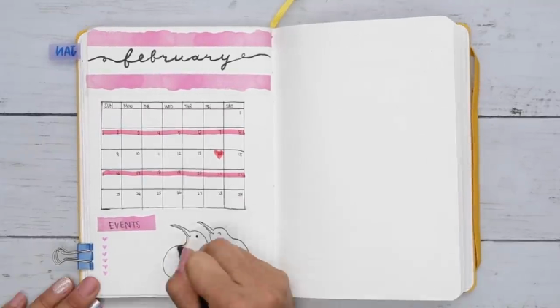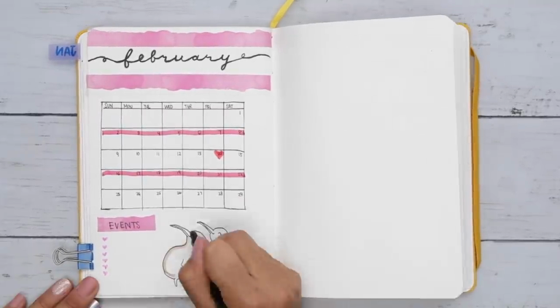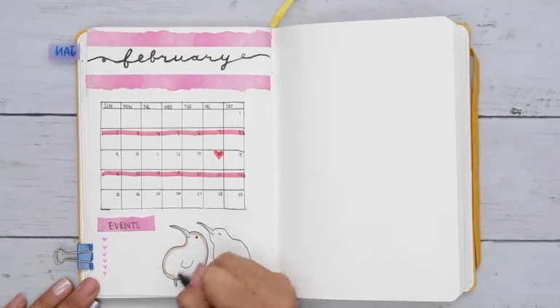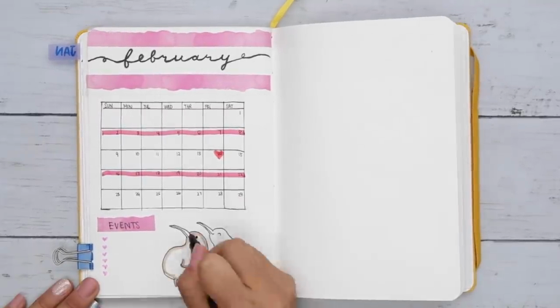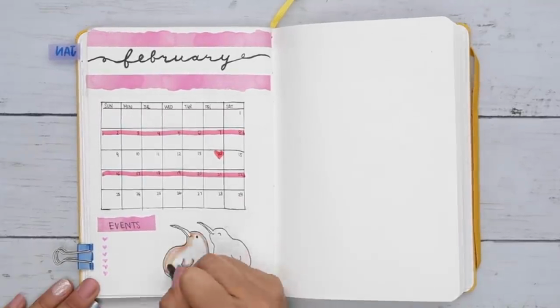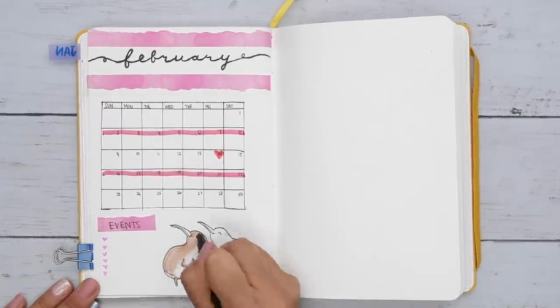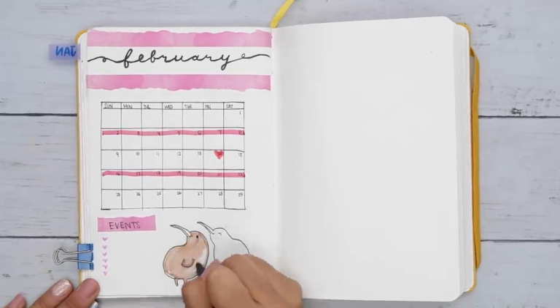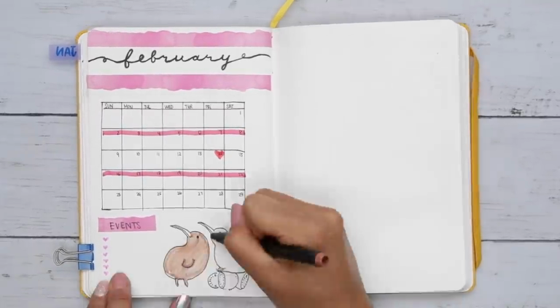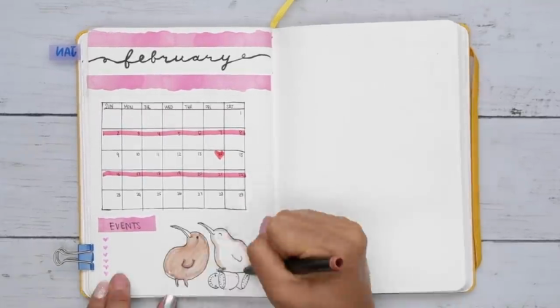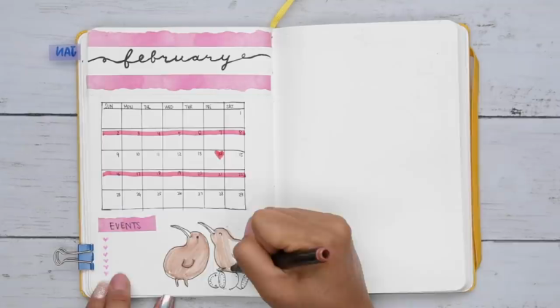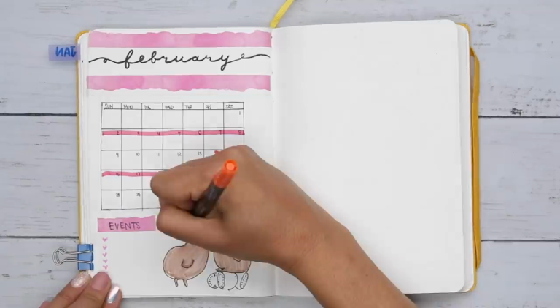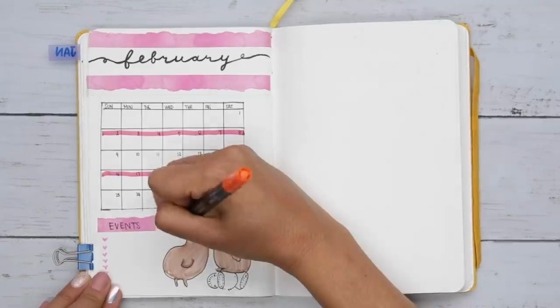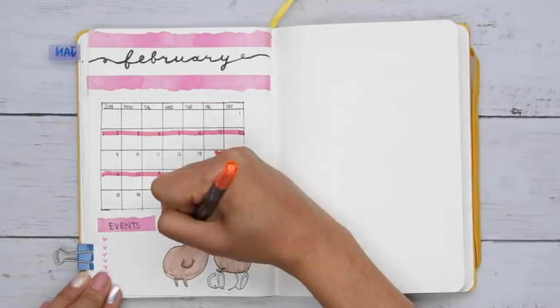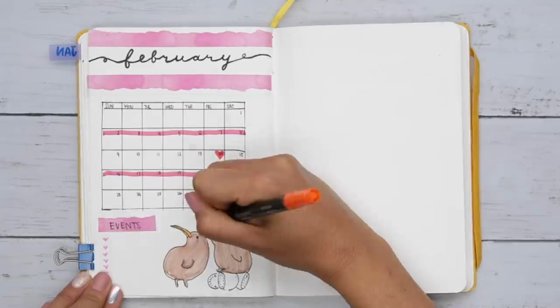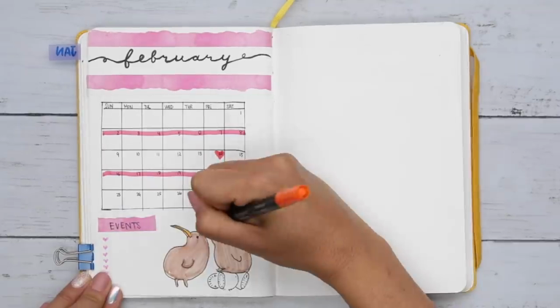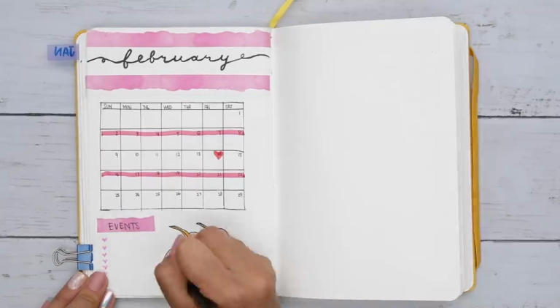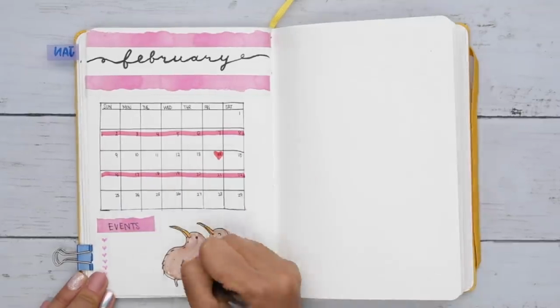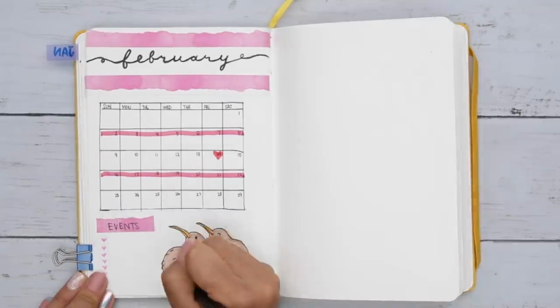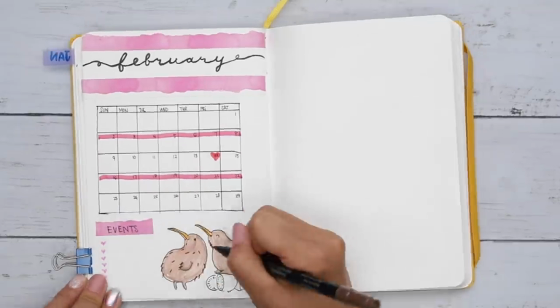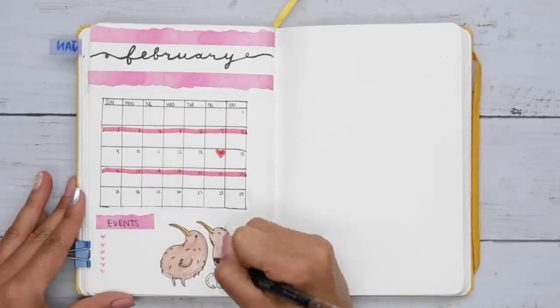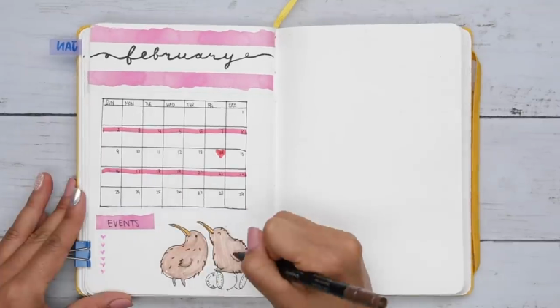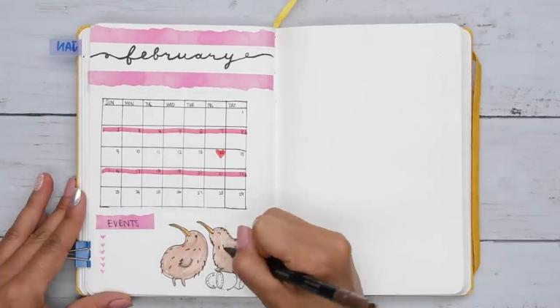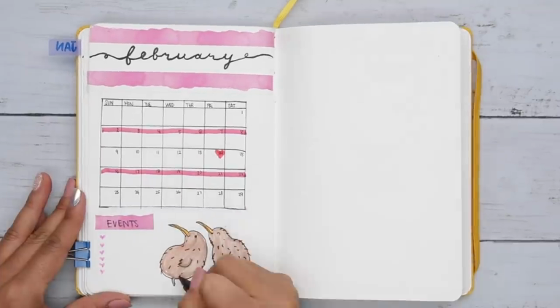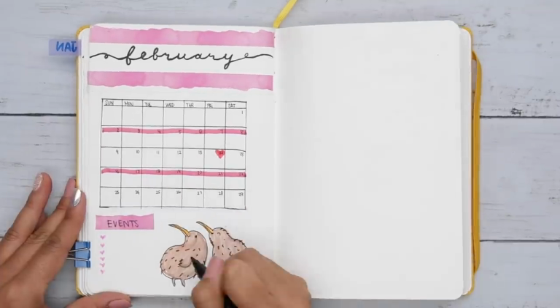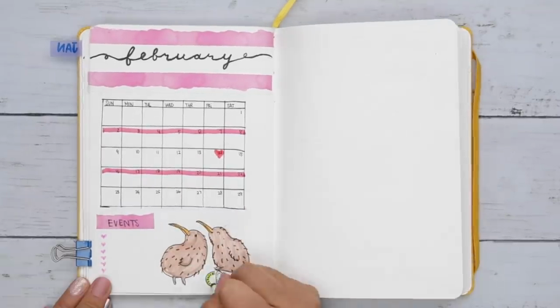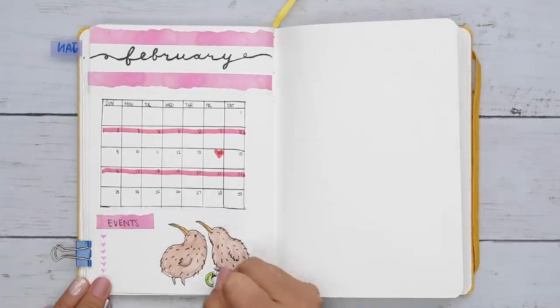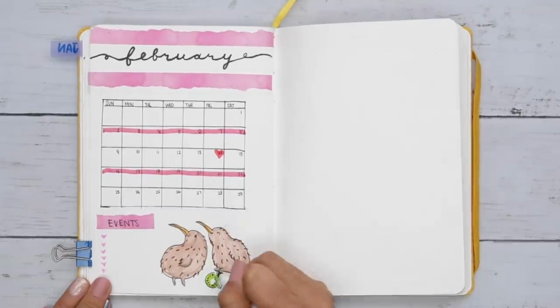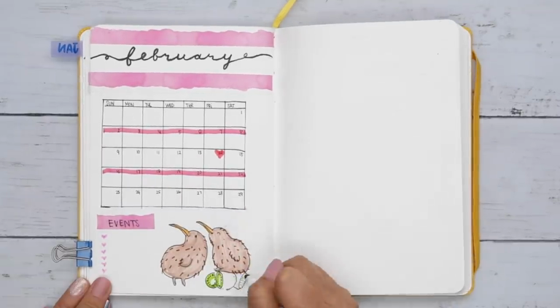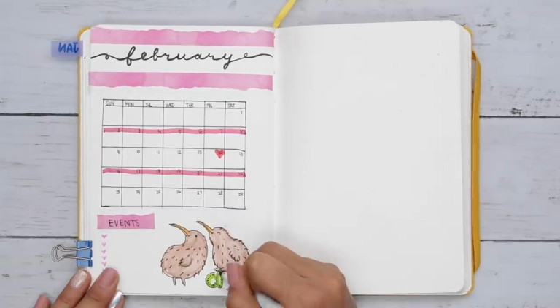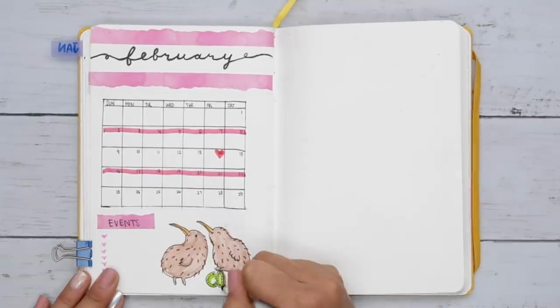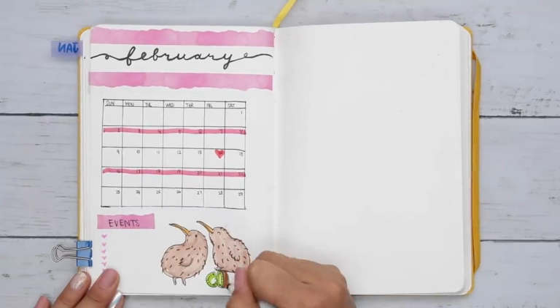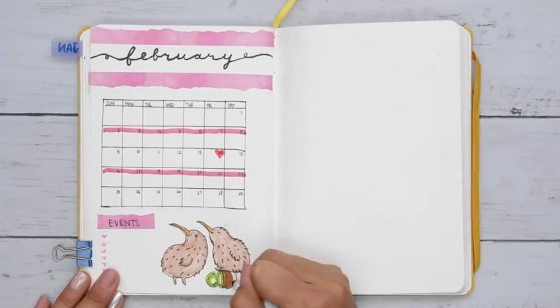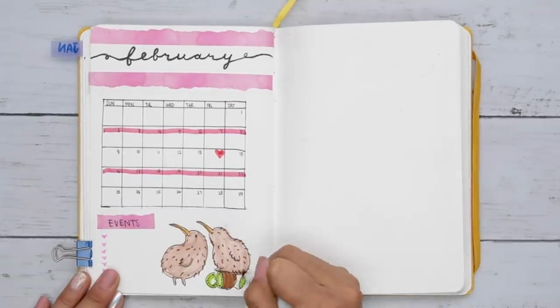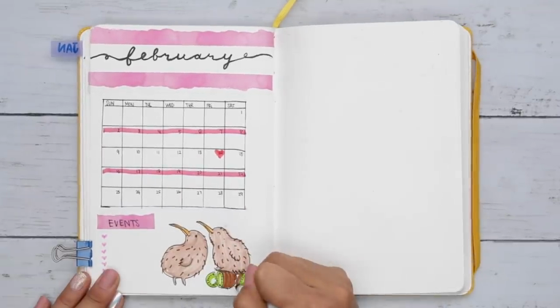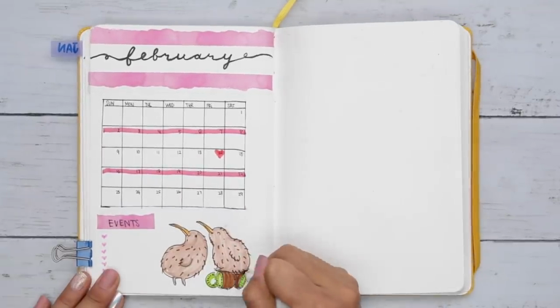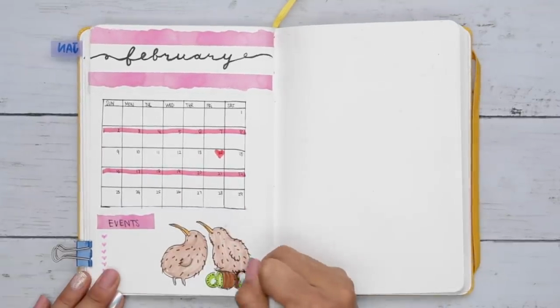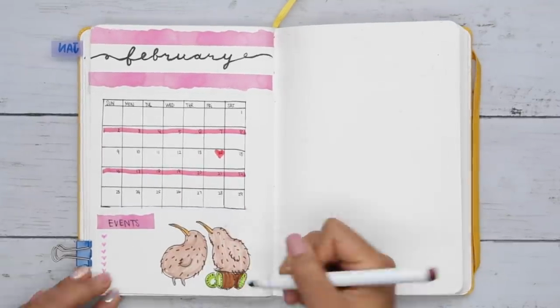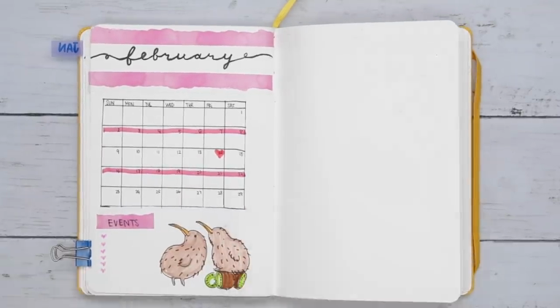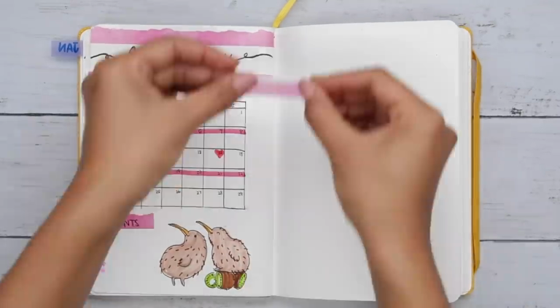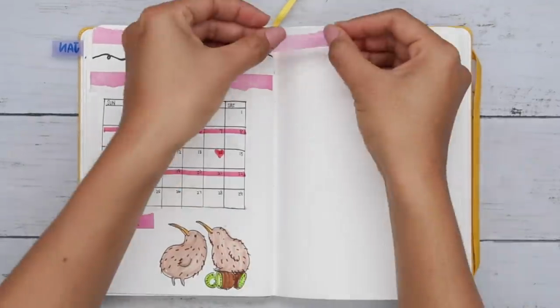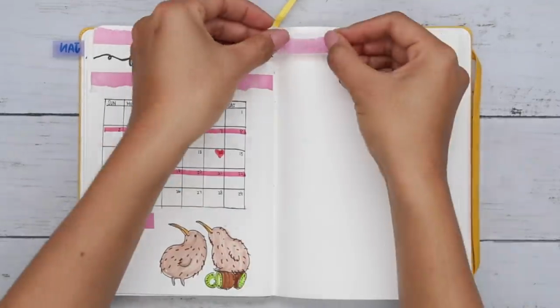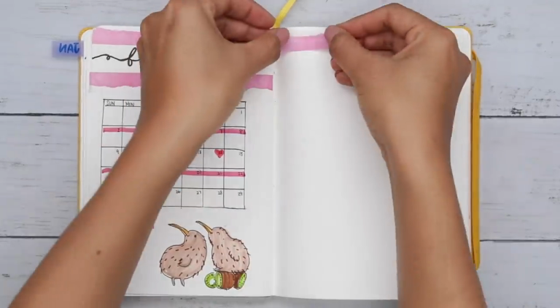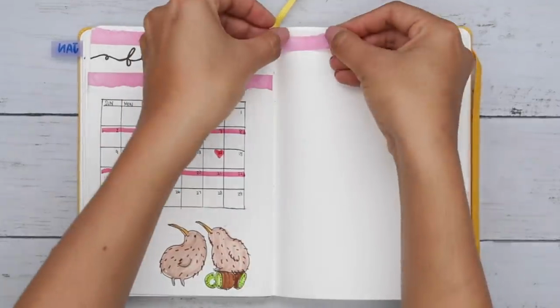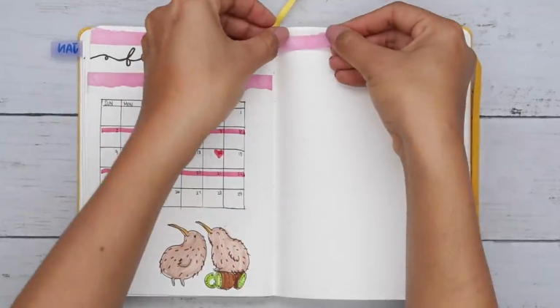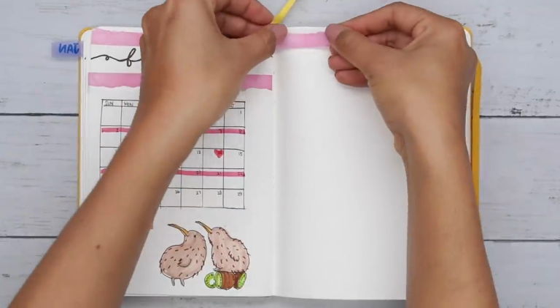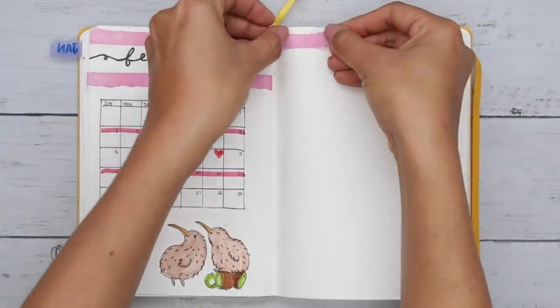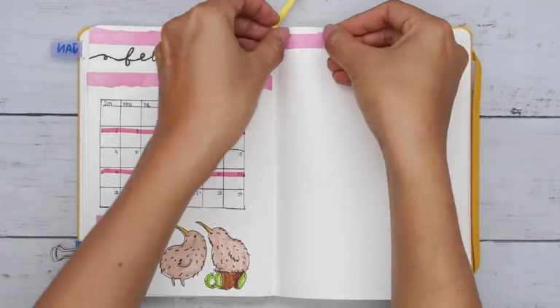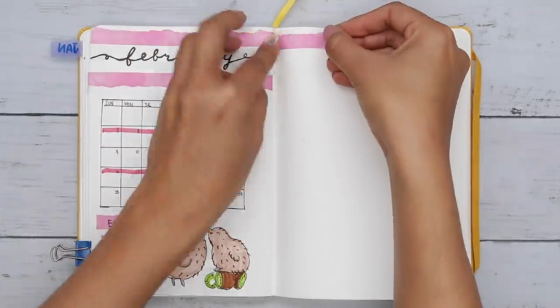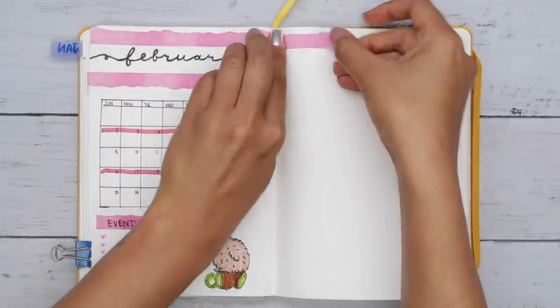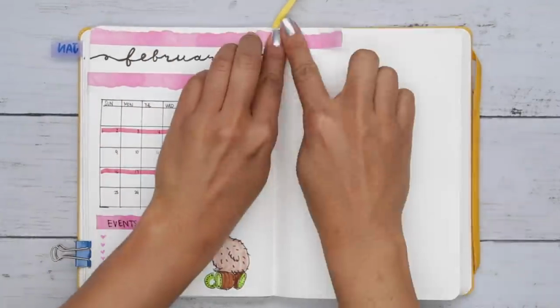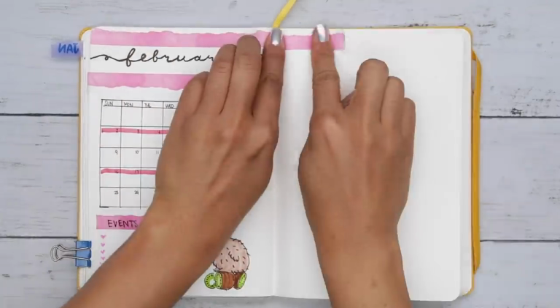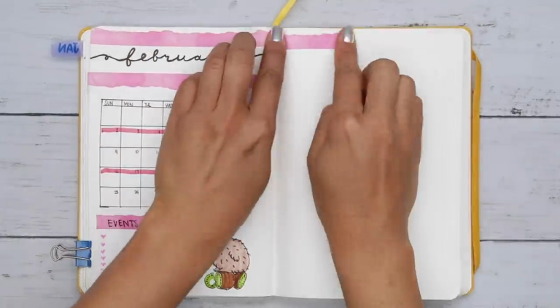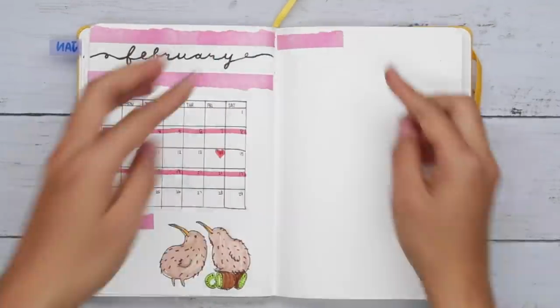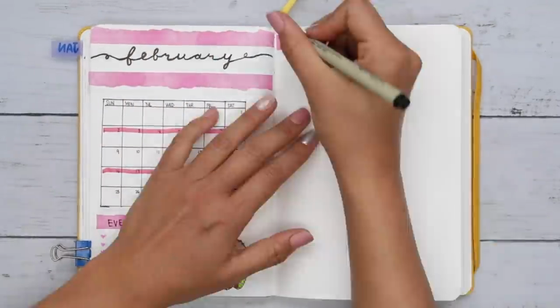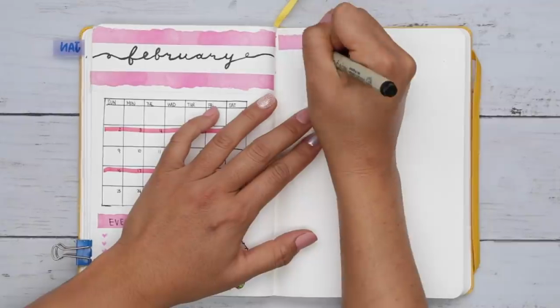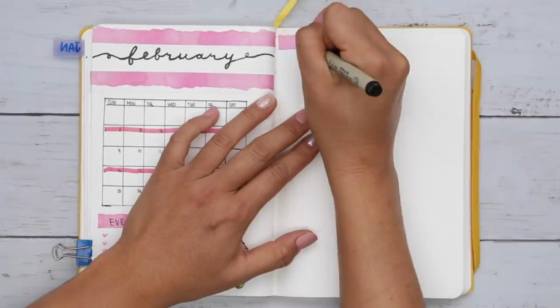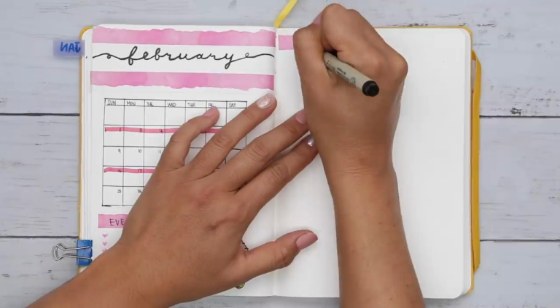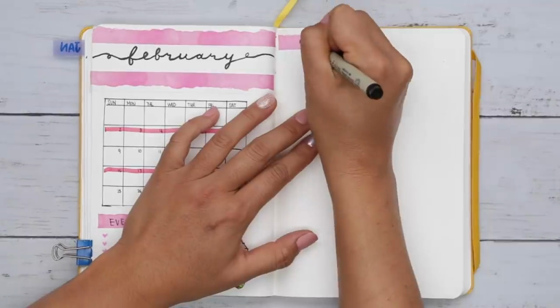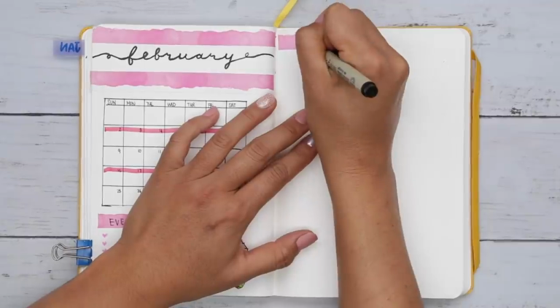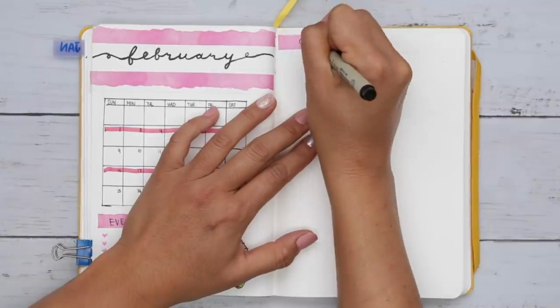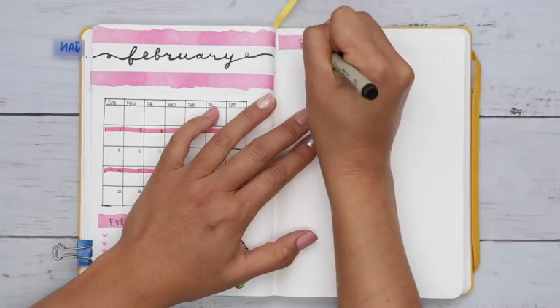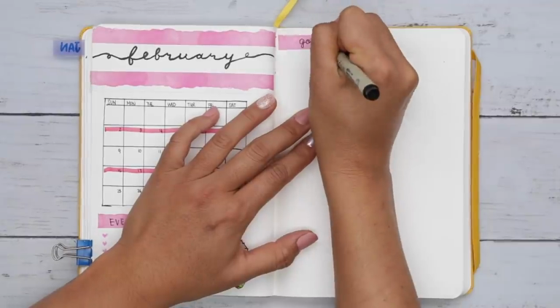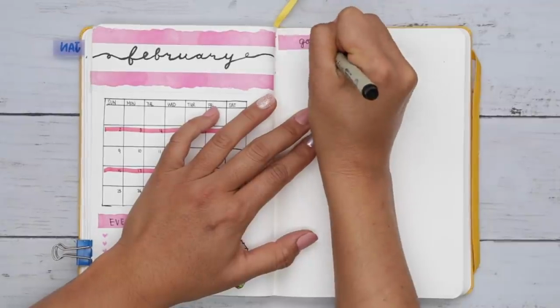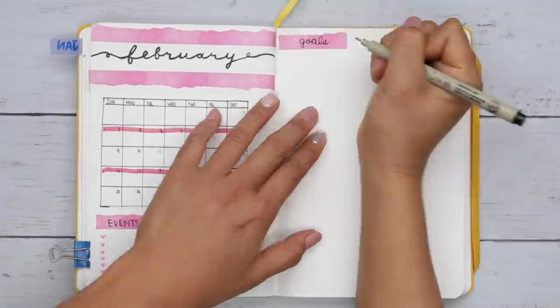Did you know that kiwis have one of the largest egg-to-body weight ratios of any bird? Mama's gotta push hard.